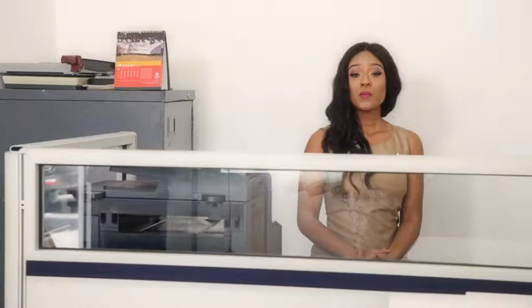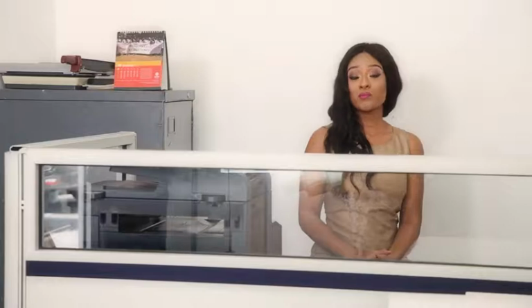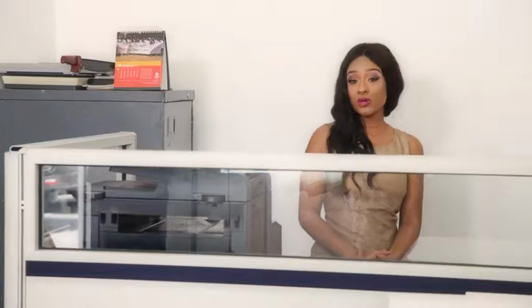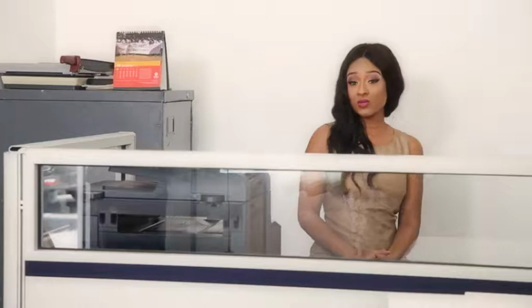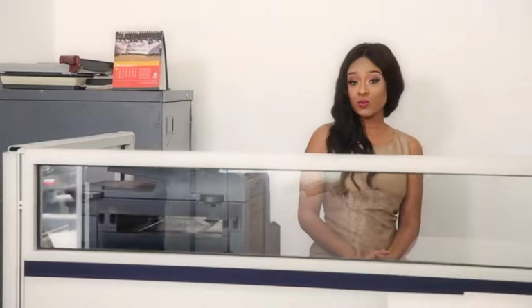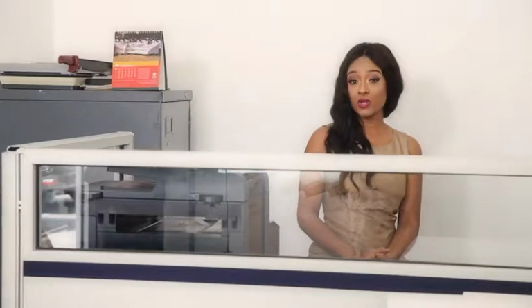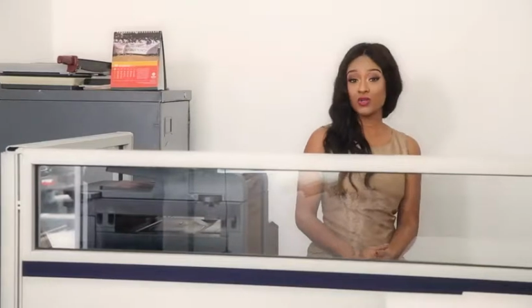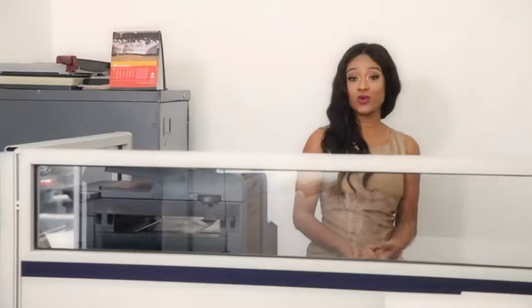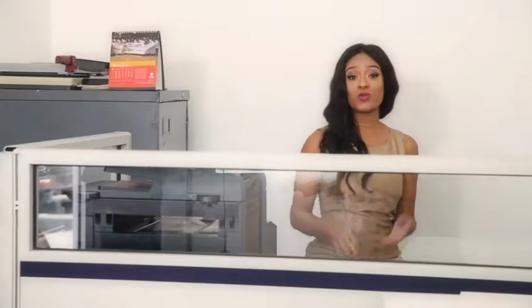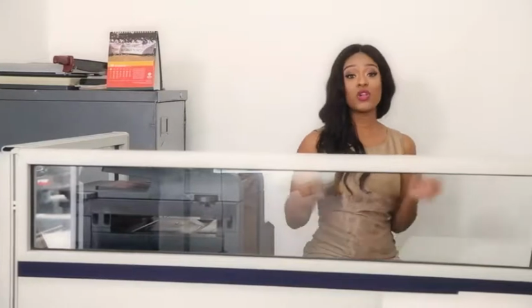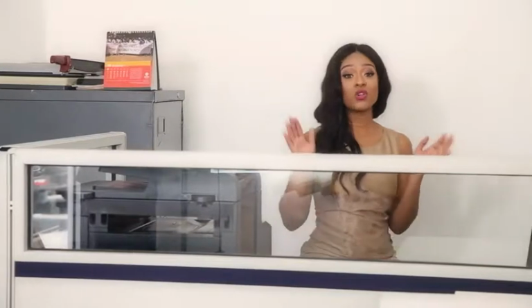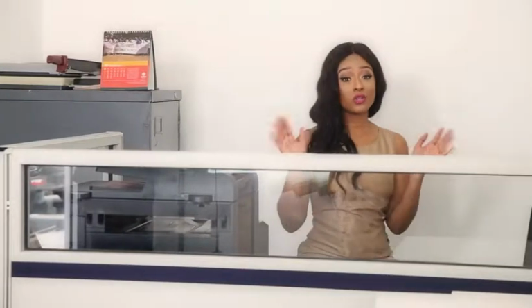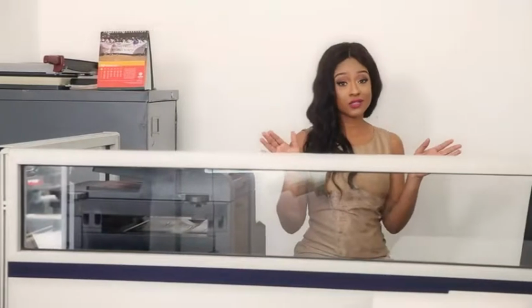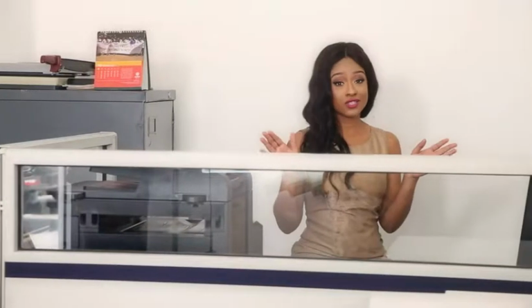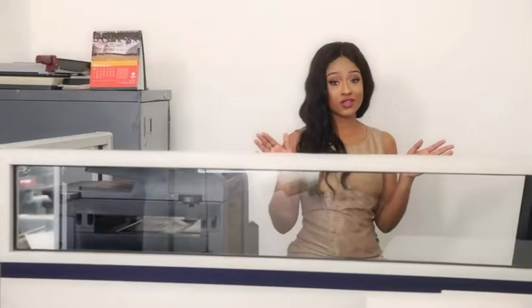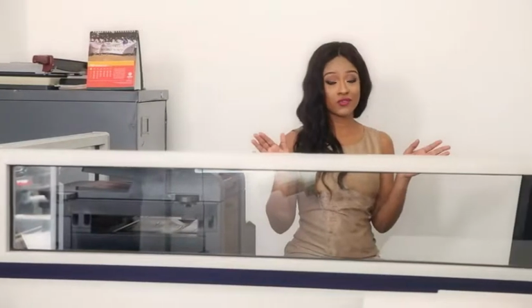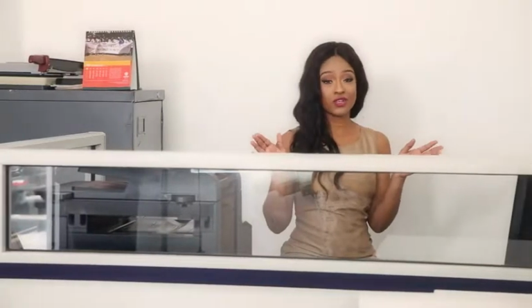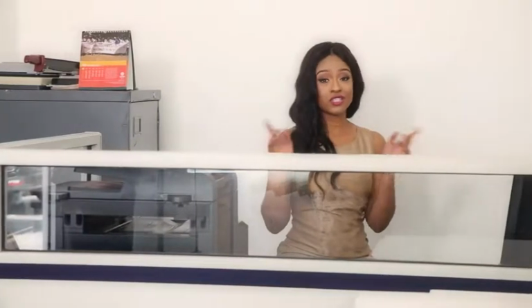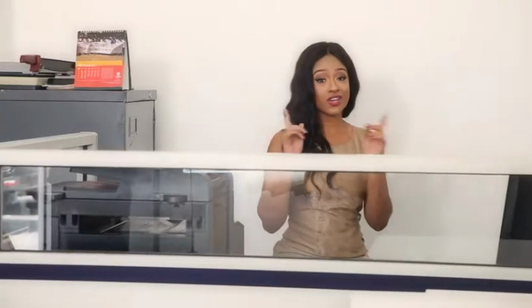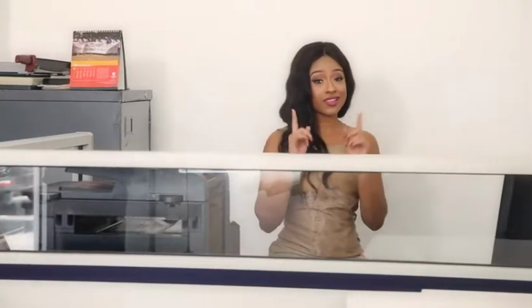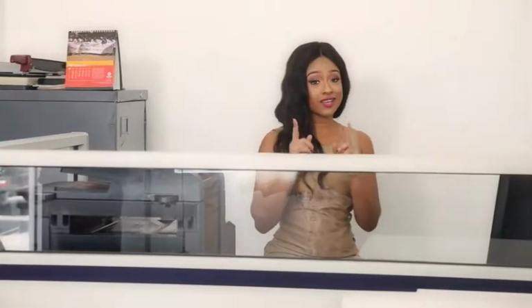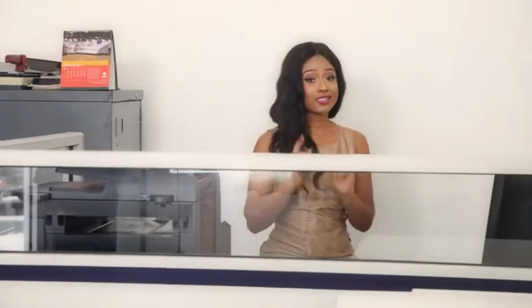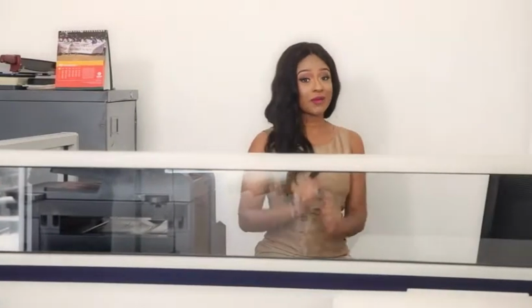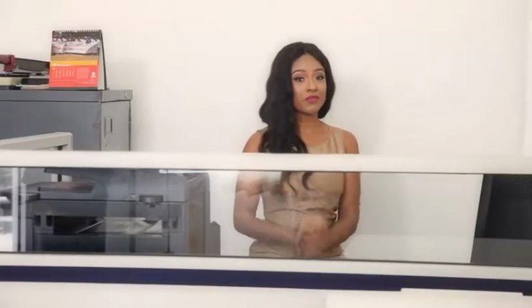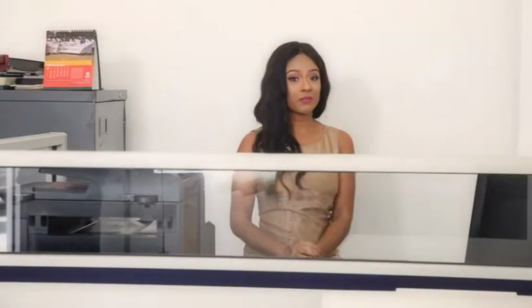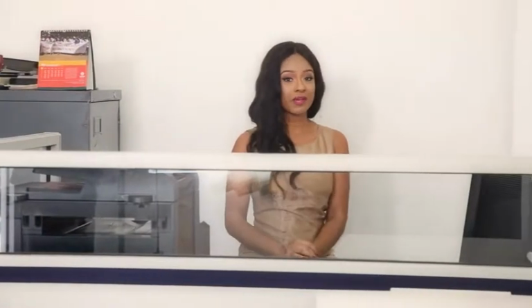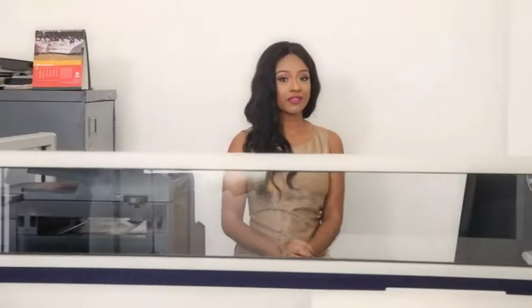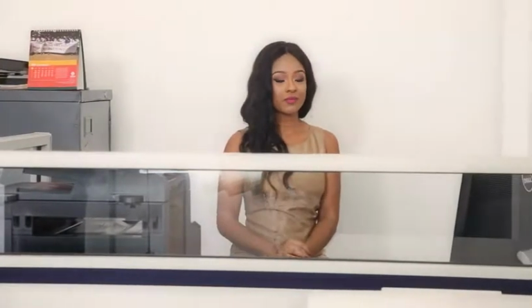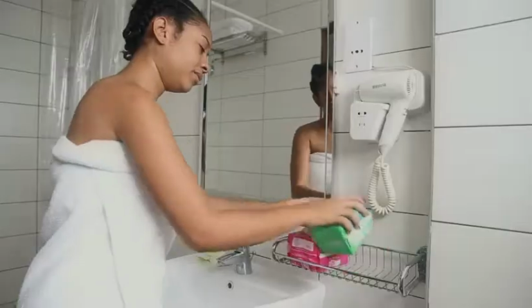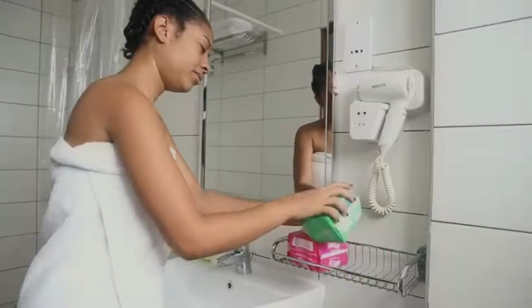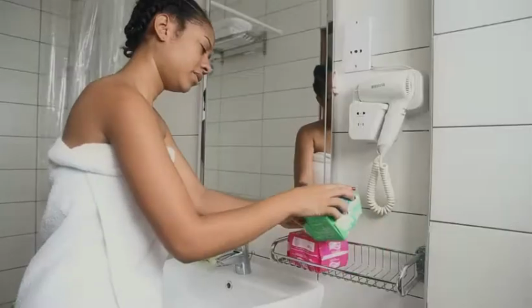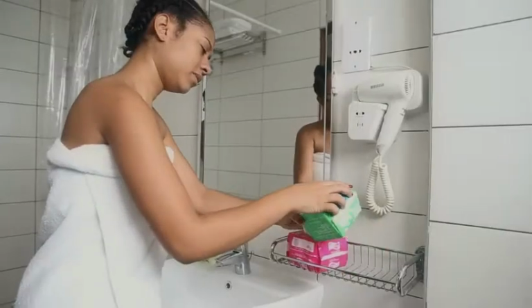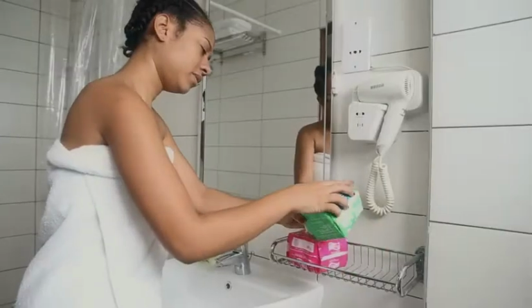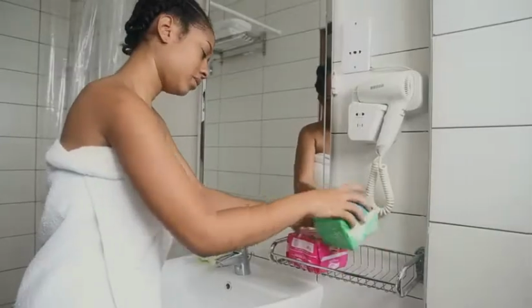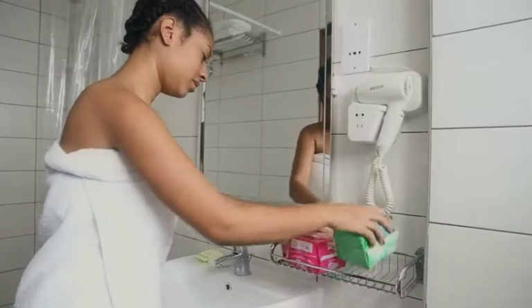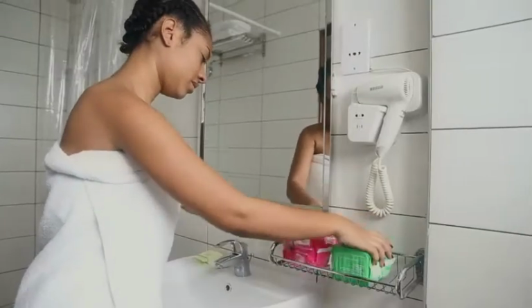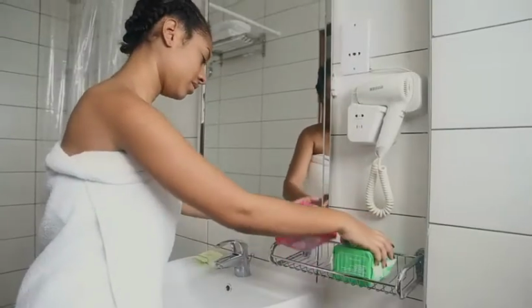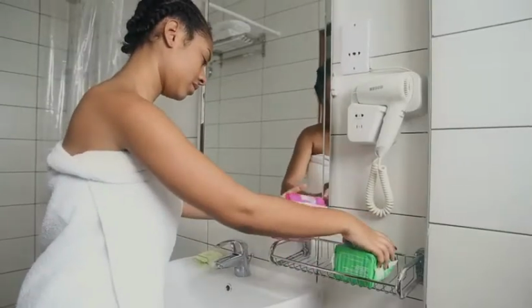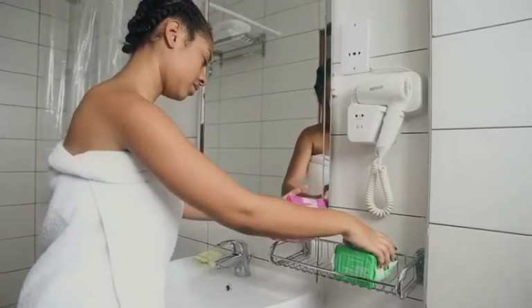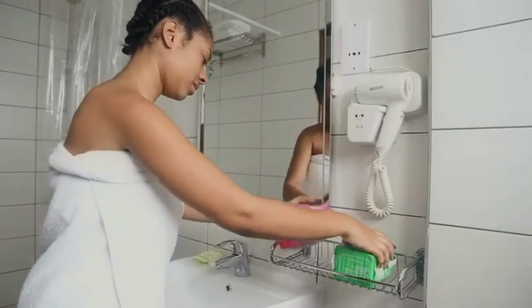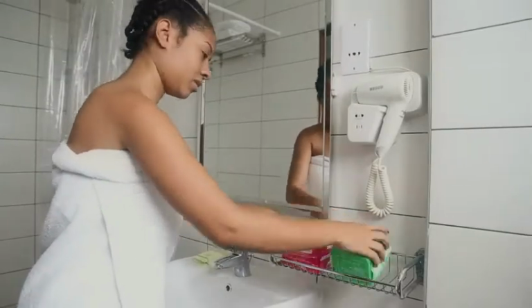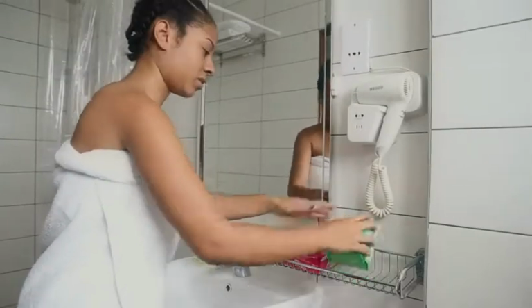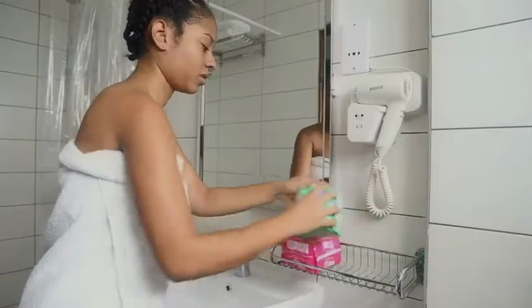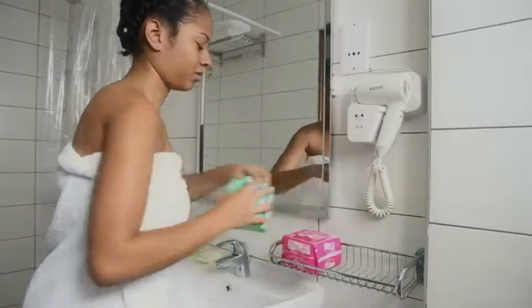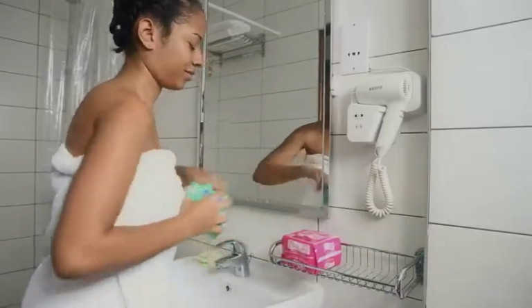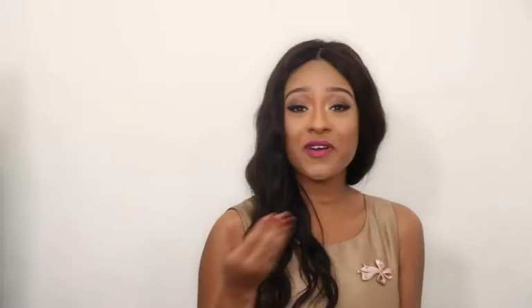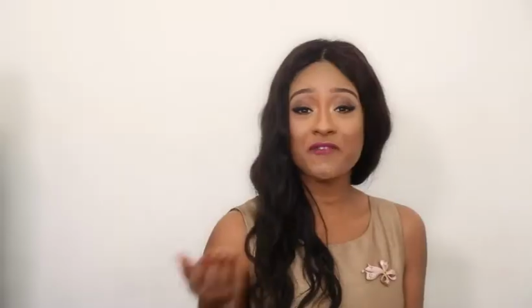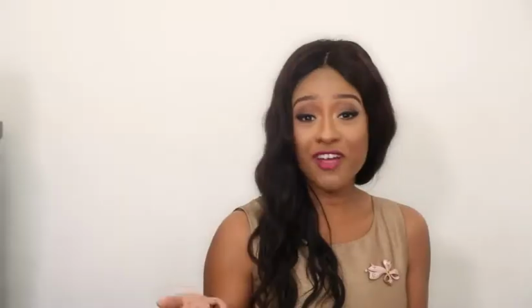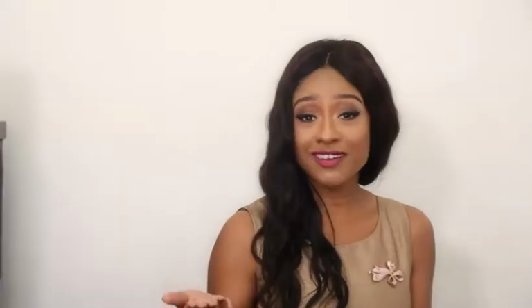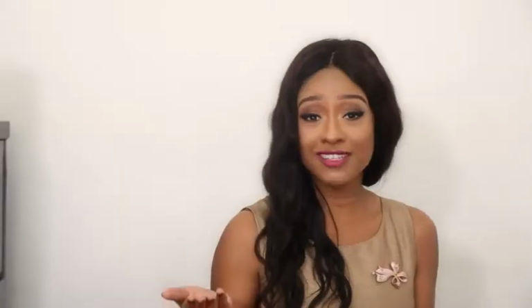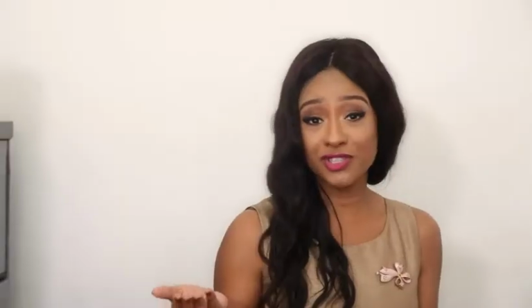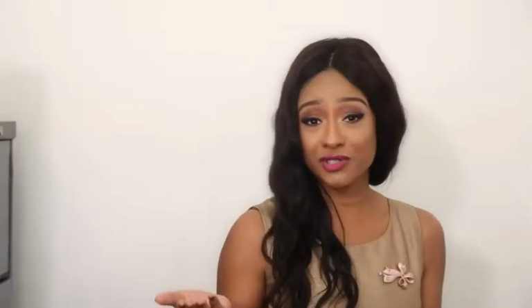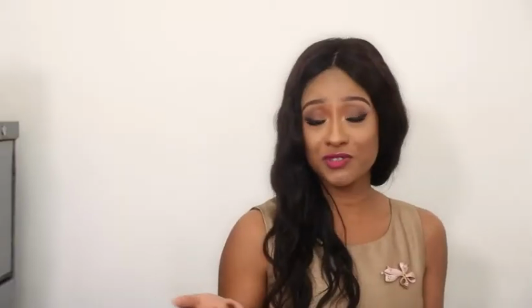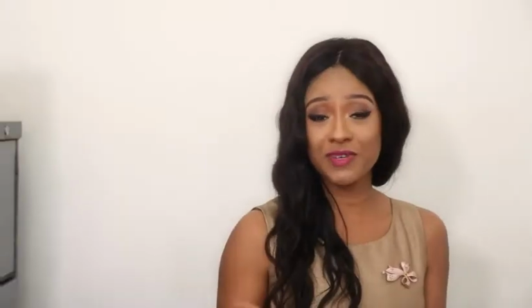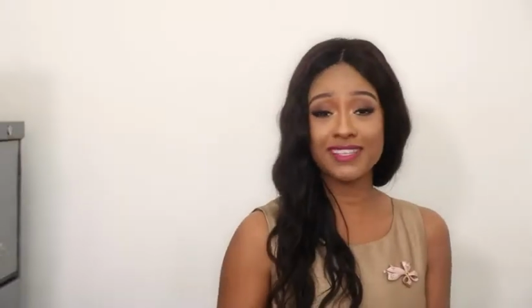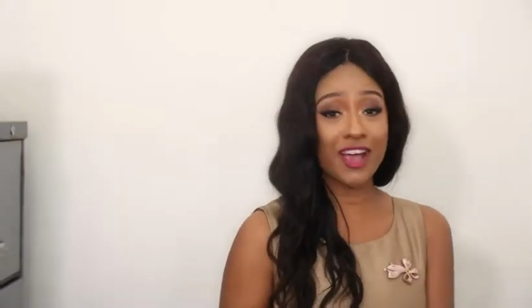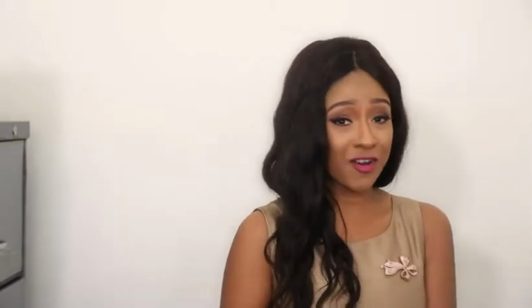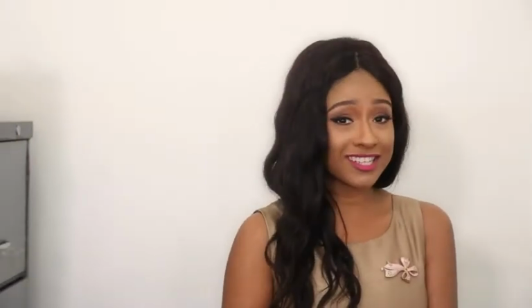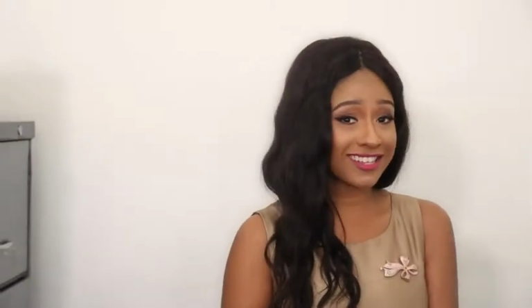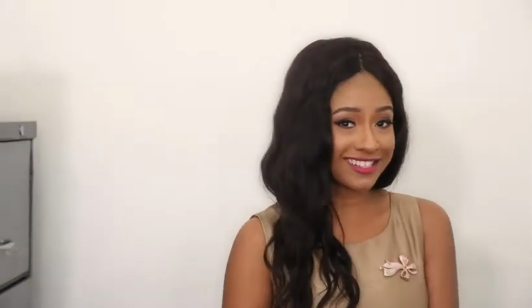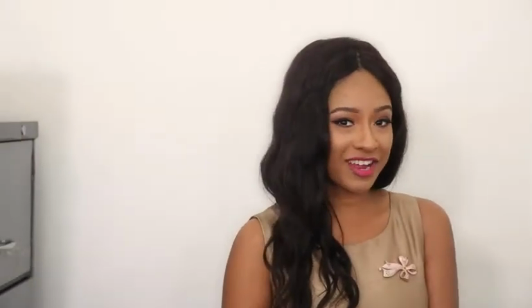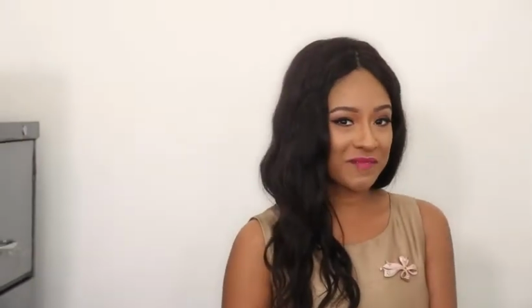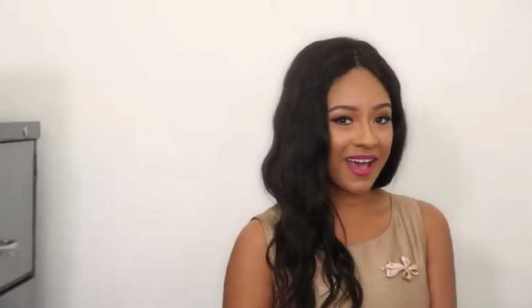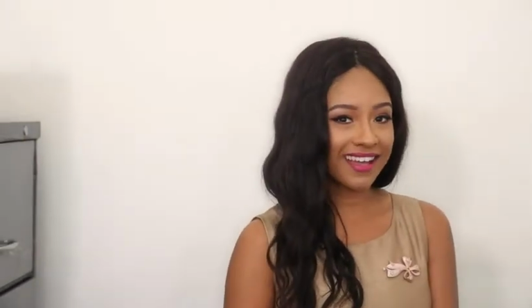Most women go through a lot of discomfort during their time of the month. I used to change my pad all the time until my friend introduced me to Icona Sanitary Pad.